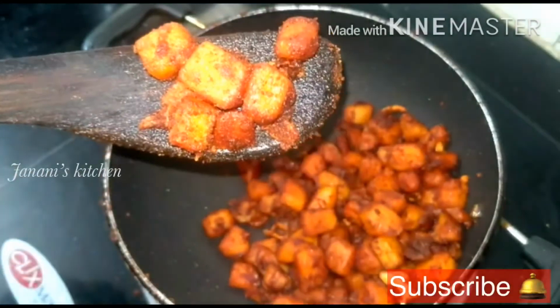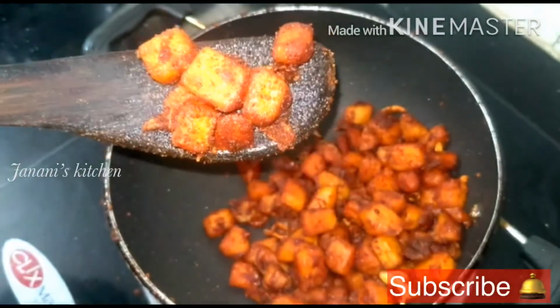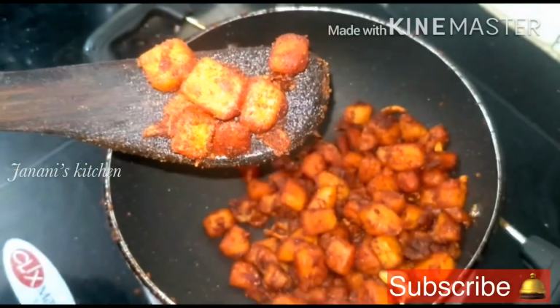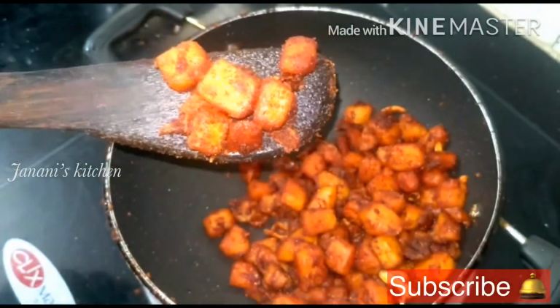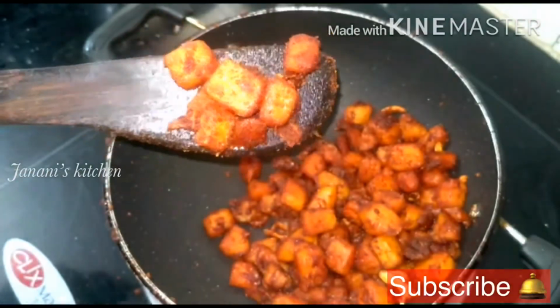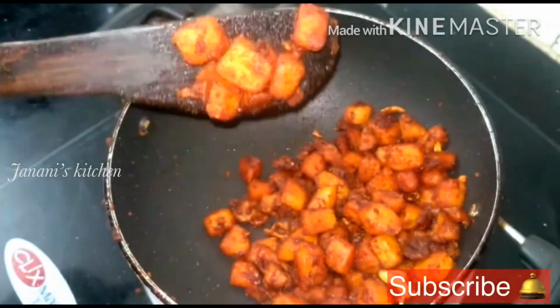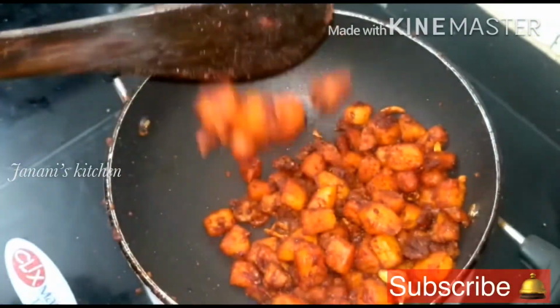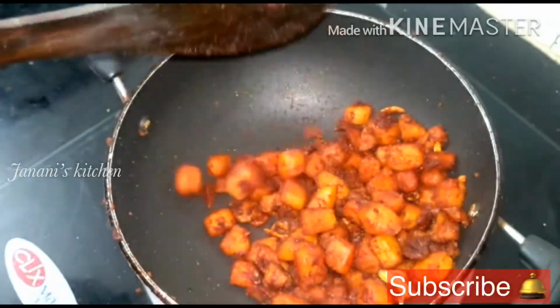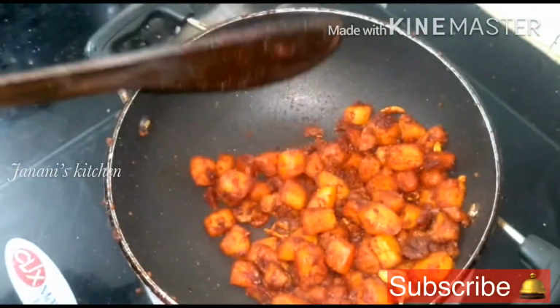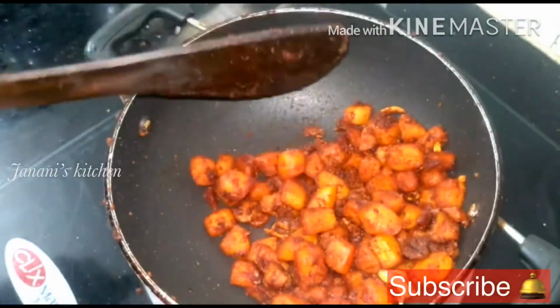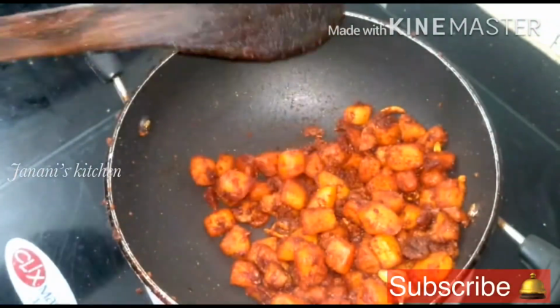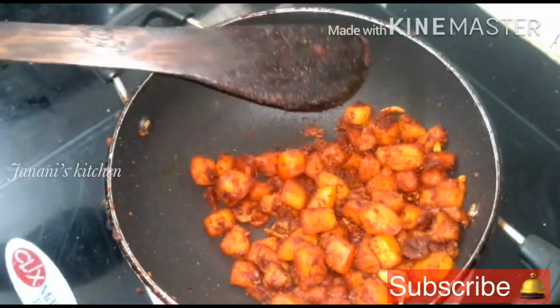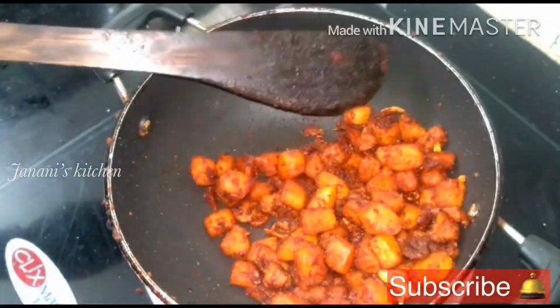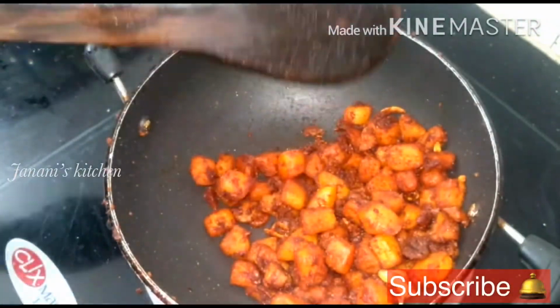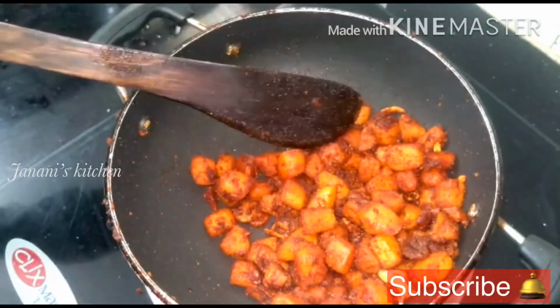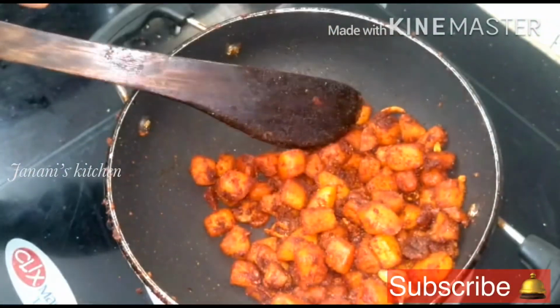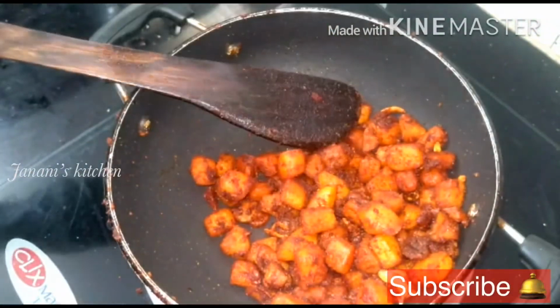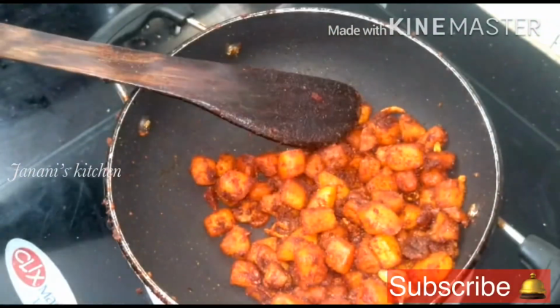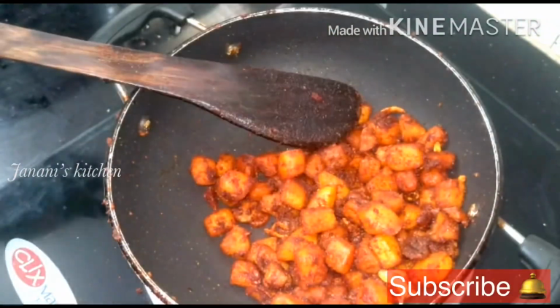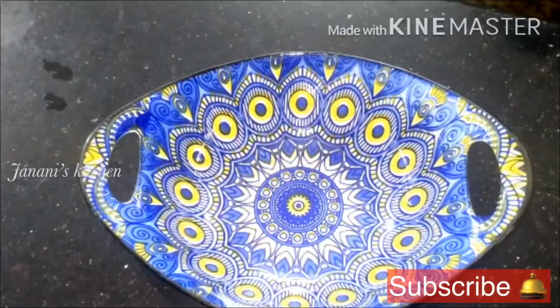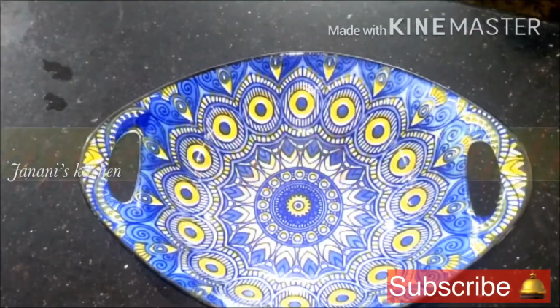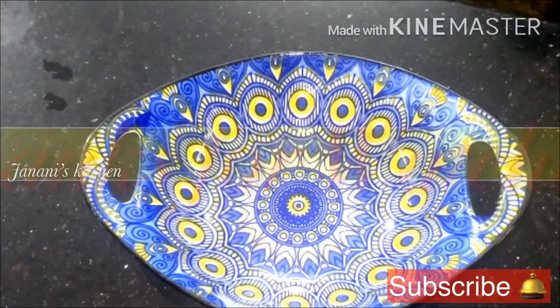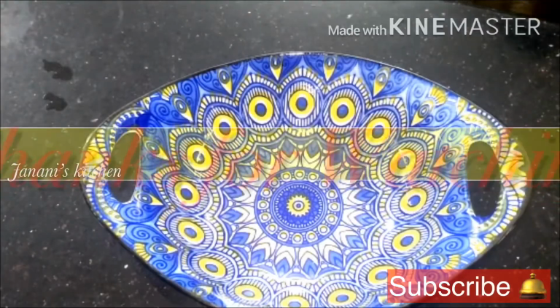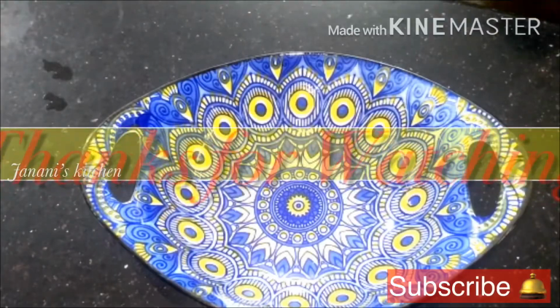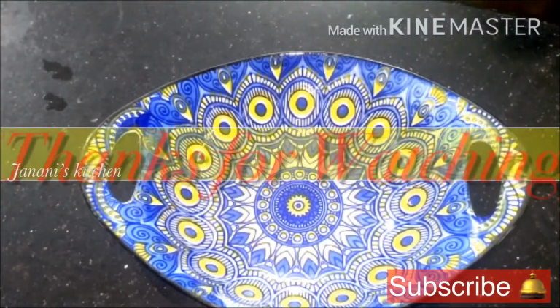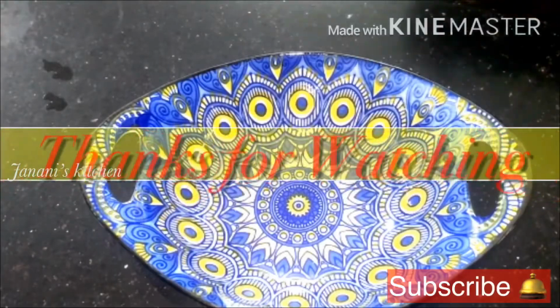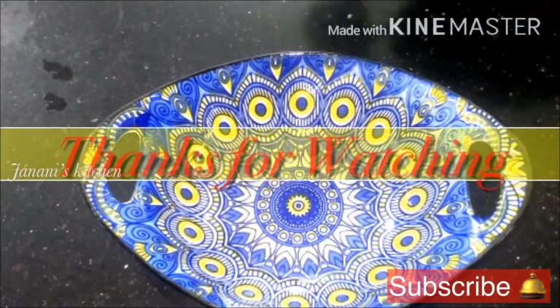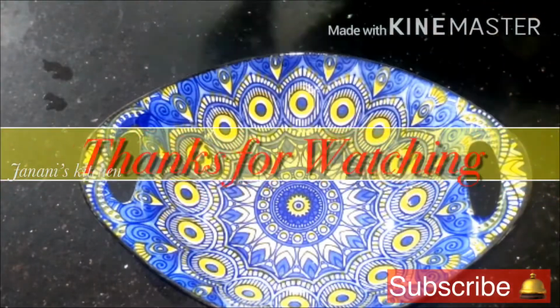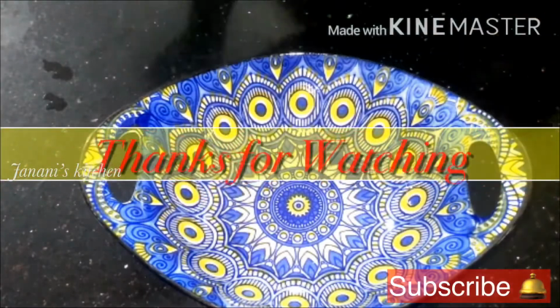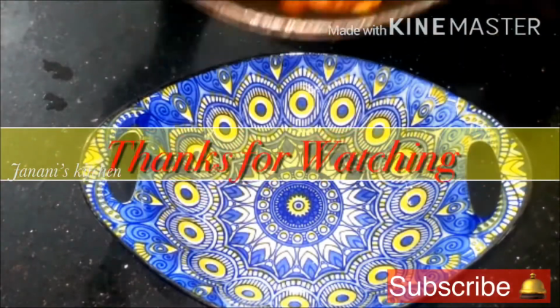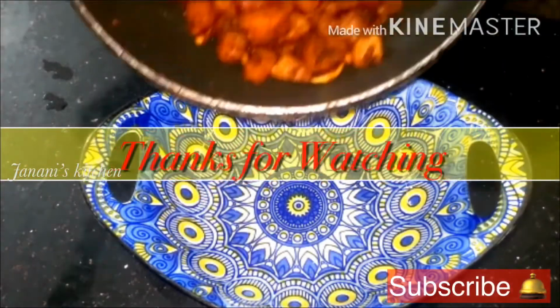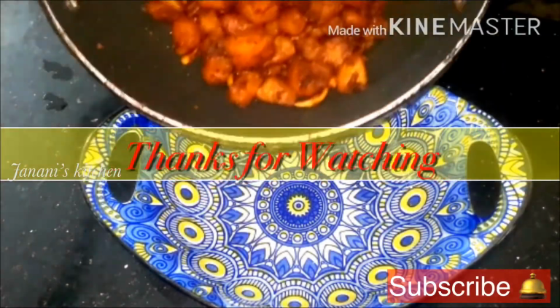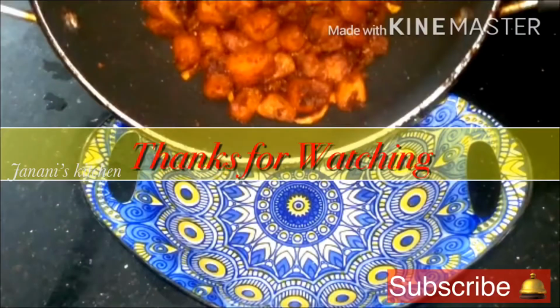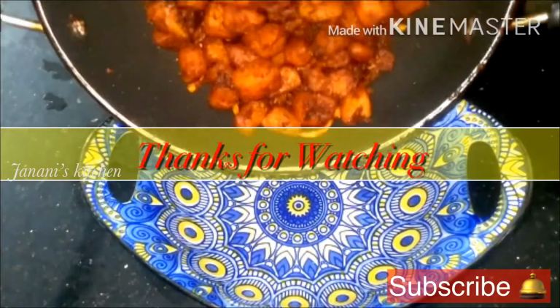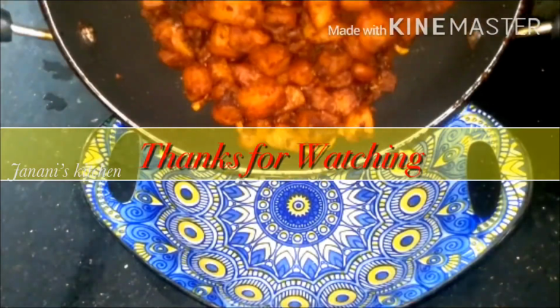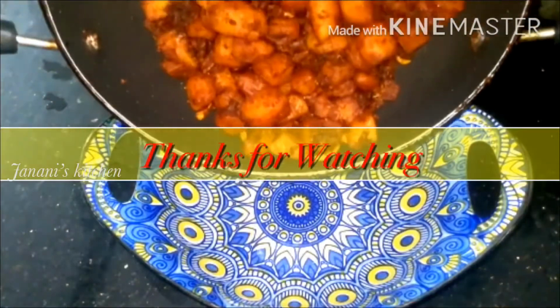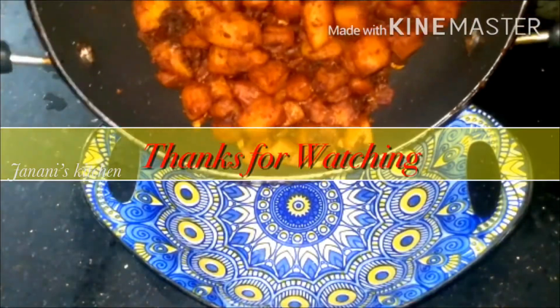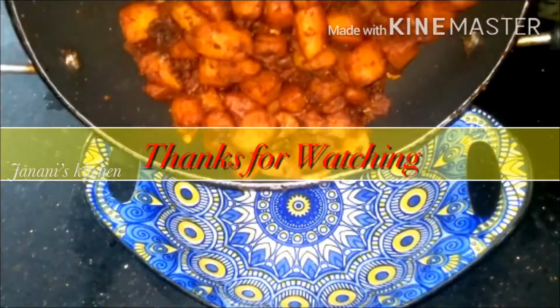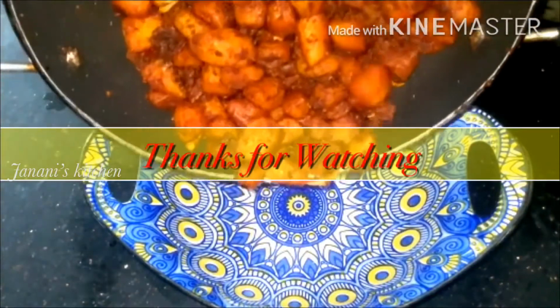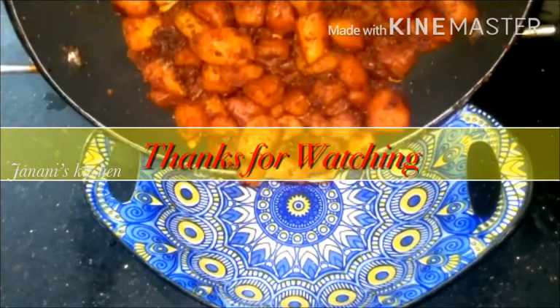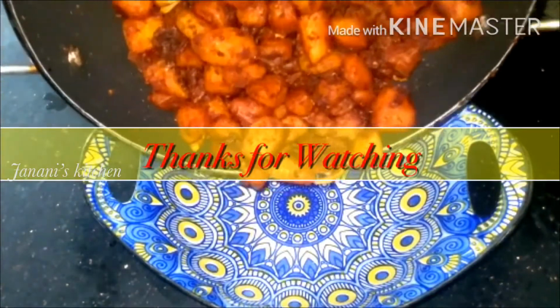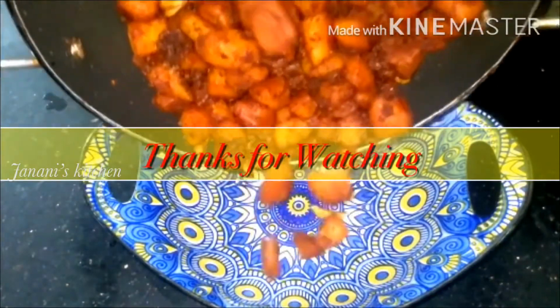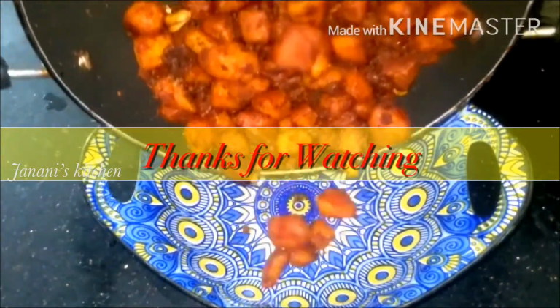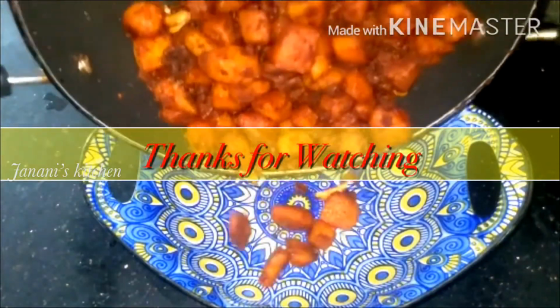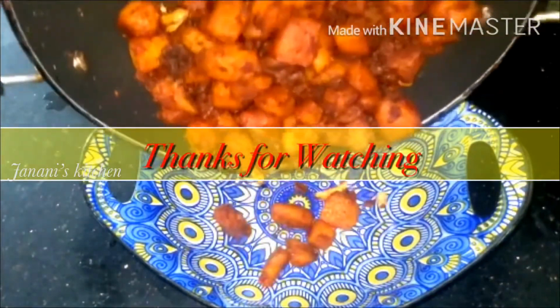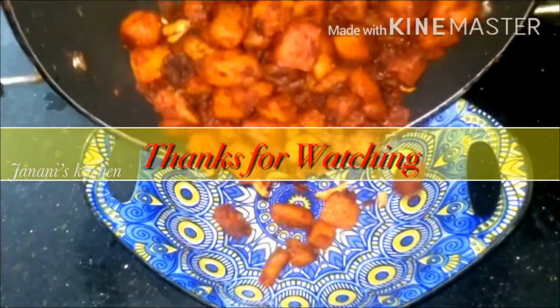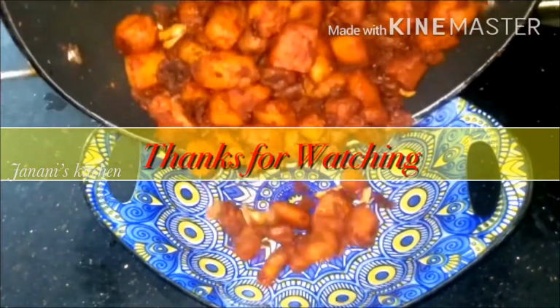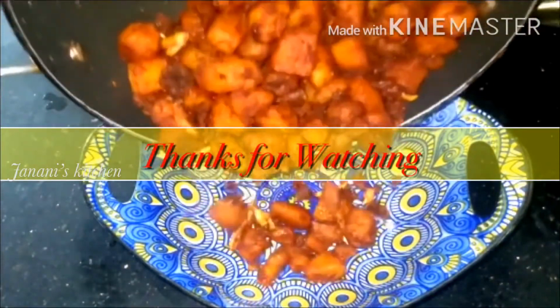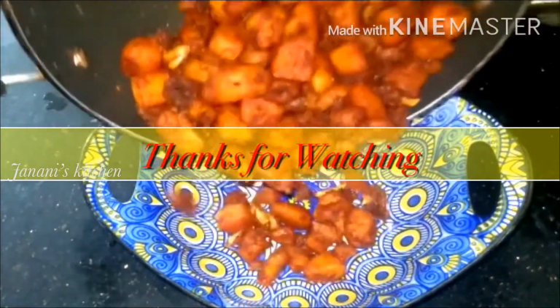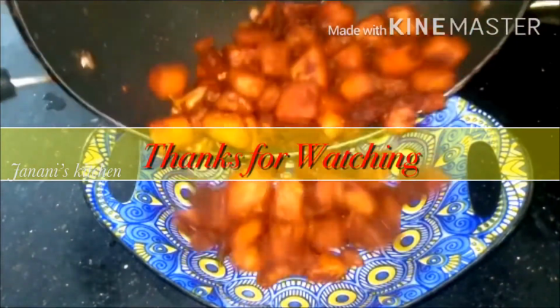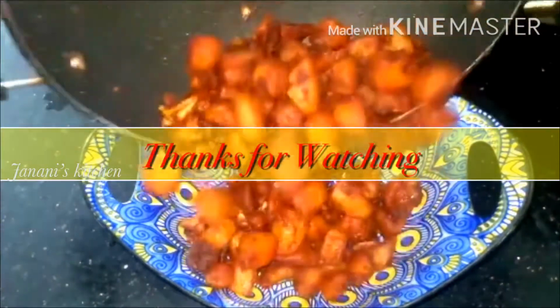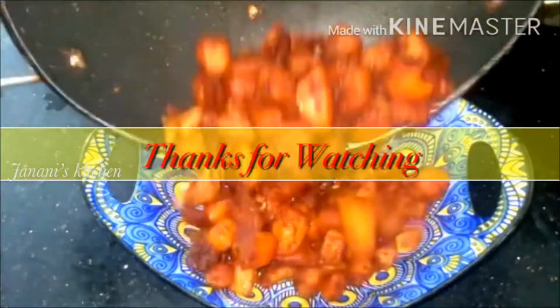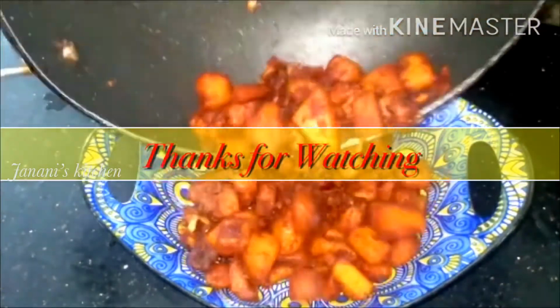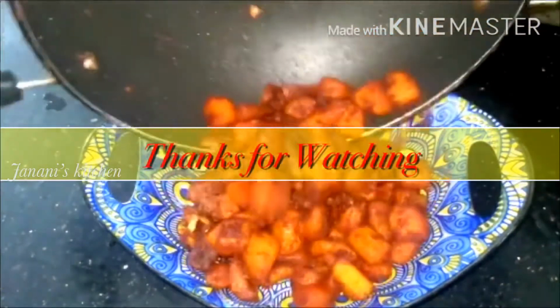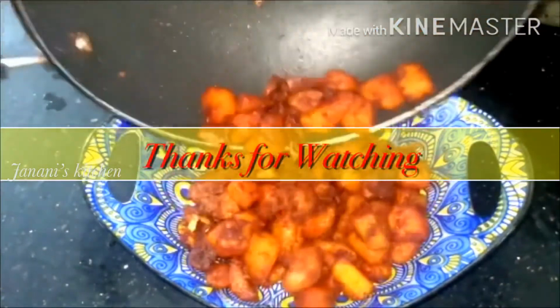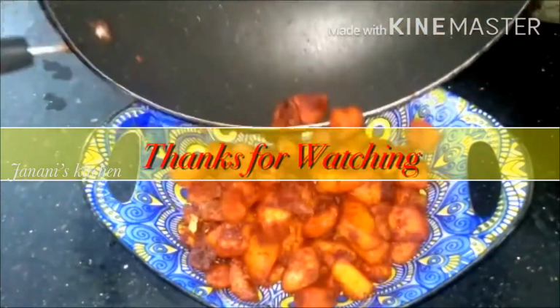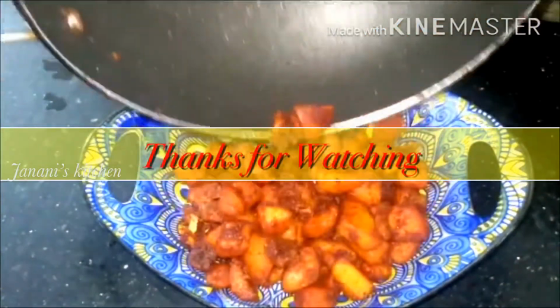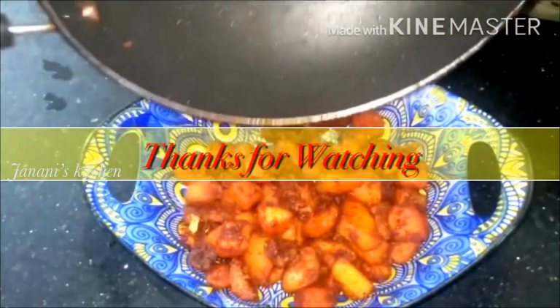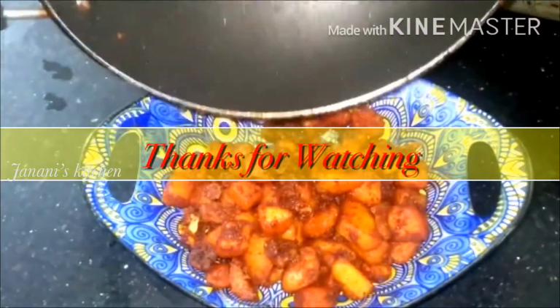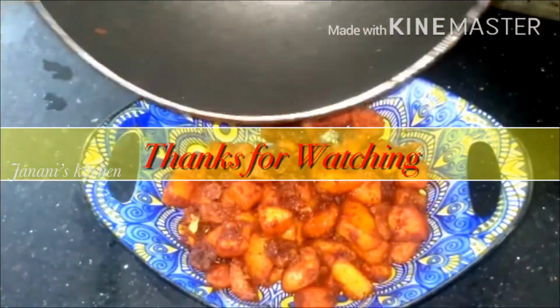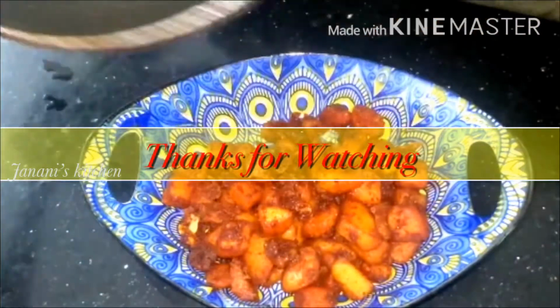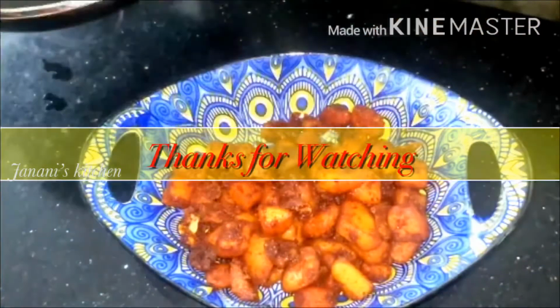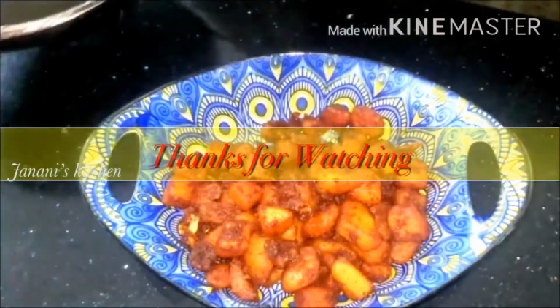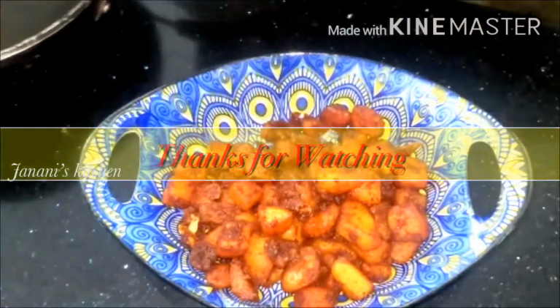I will enjoy this, so I am going to eat it in a serving bowl. Thank you for watching.